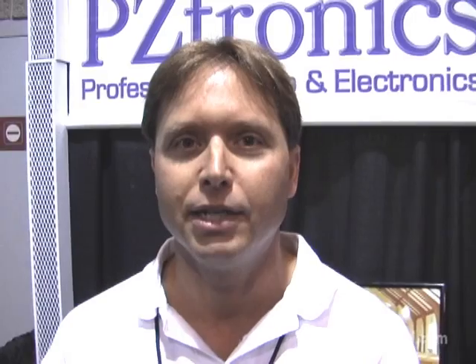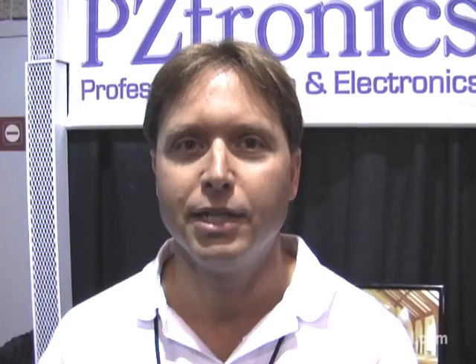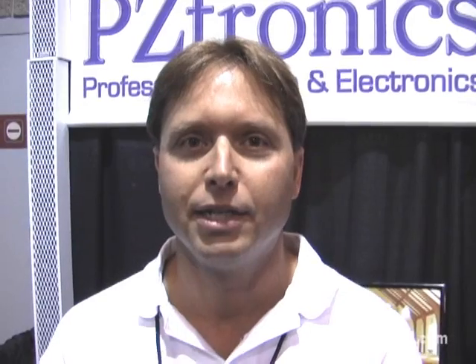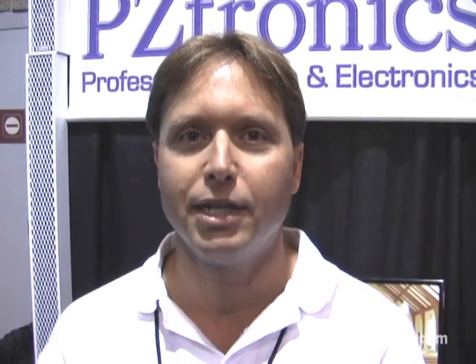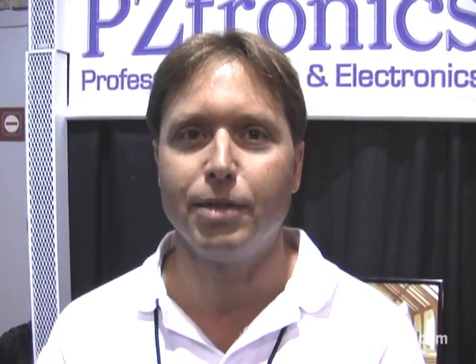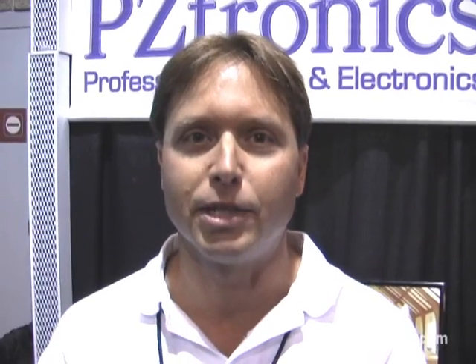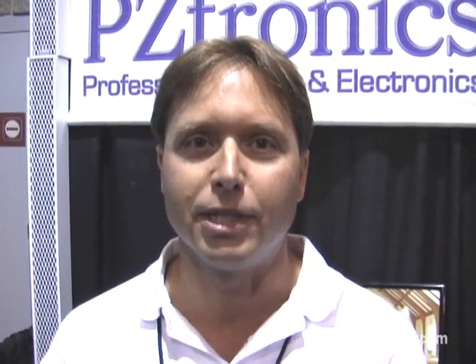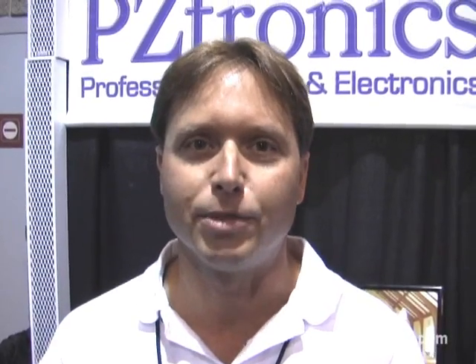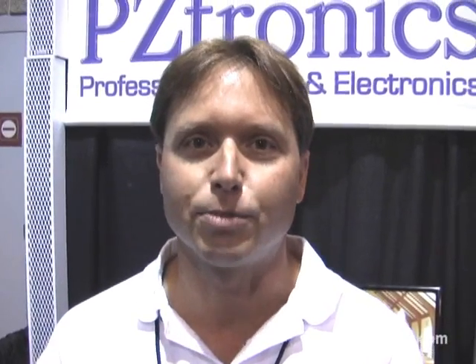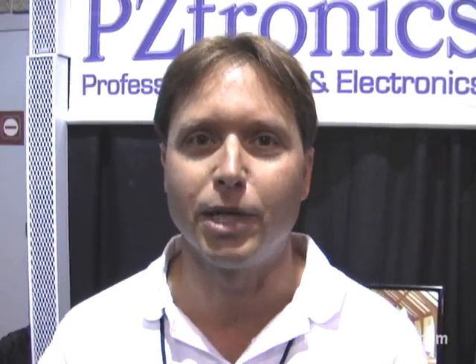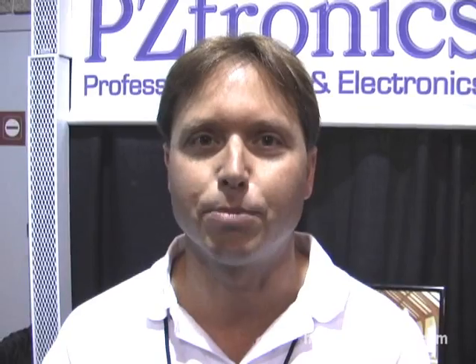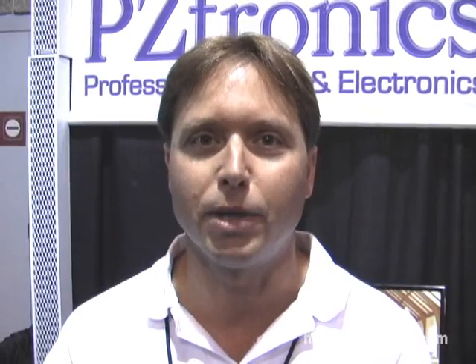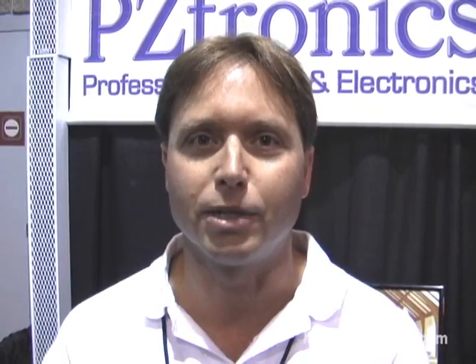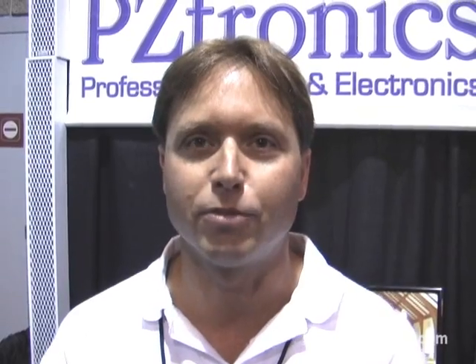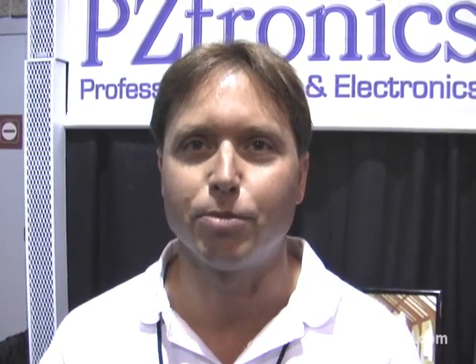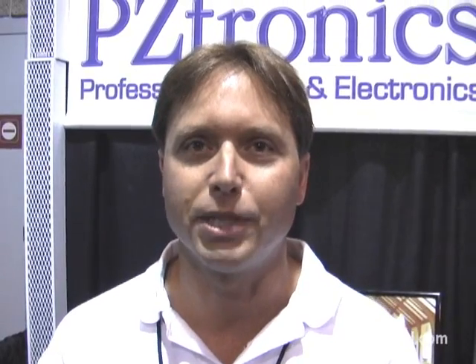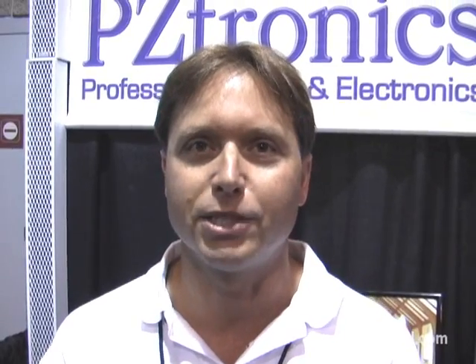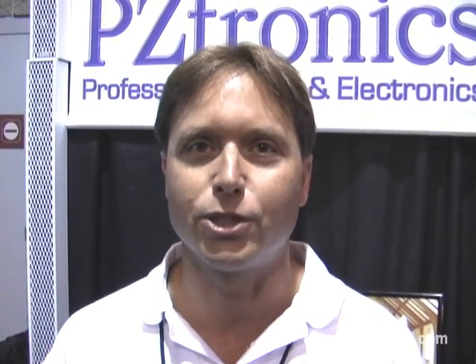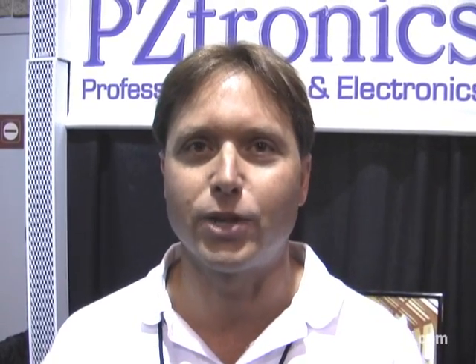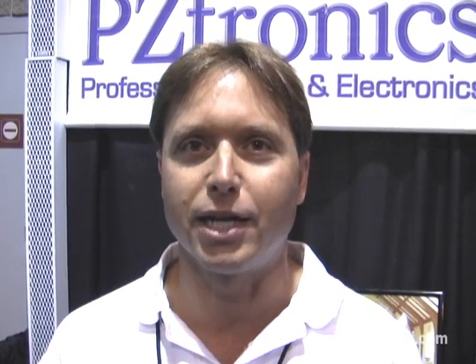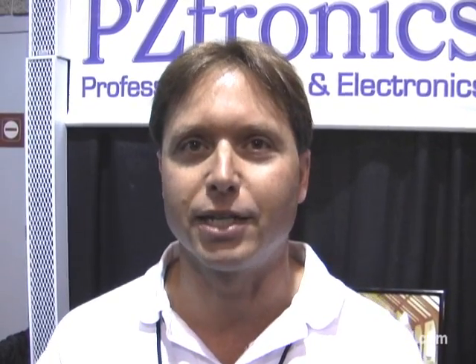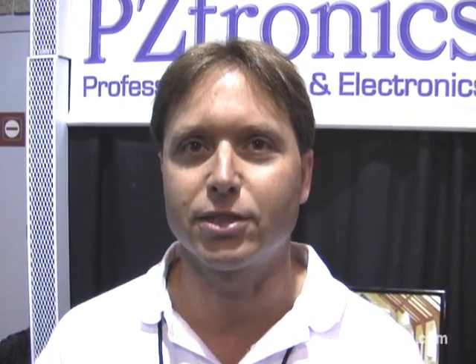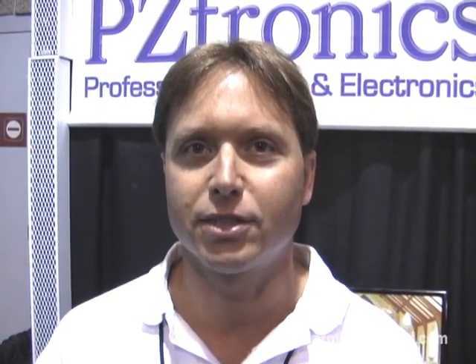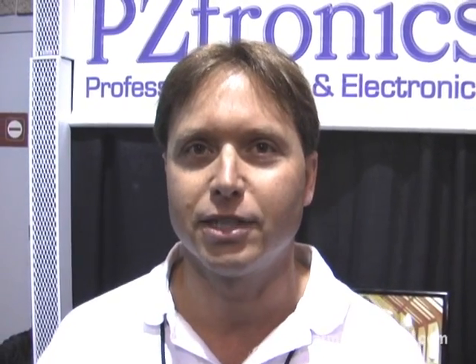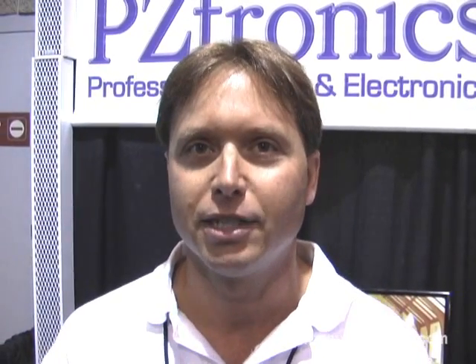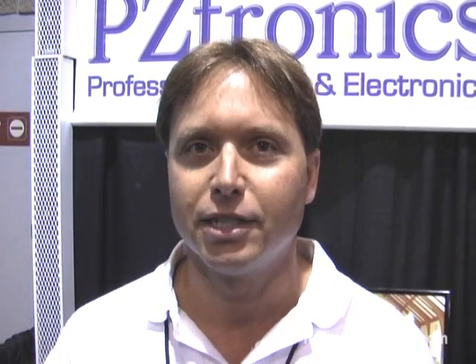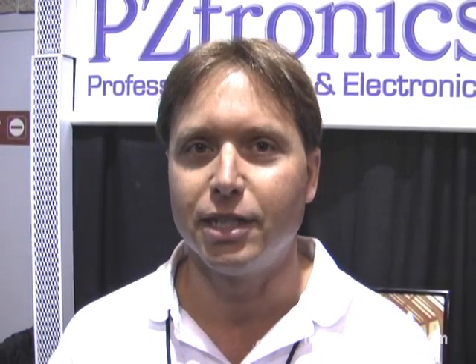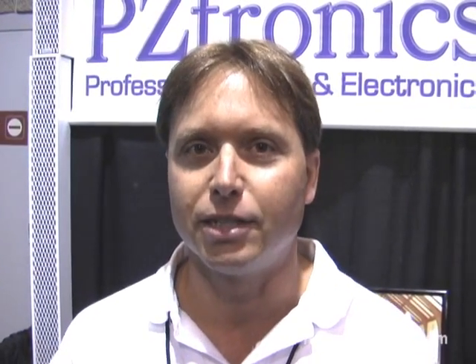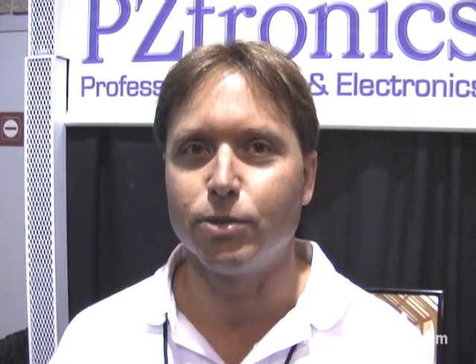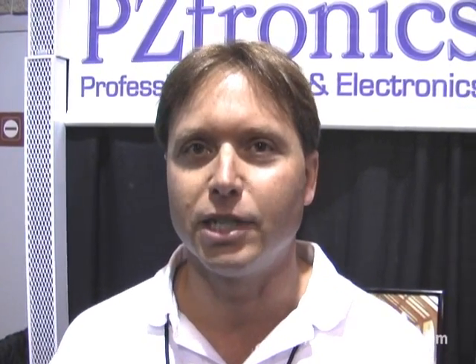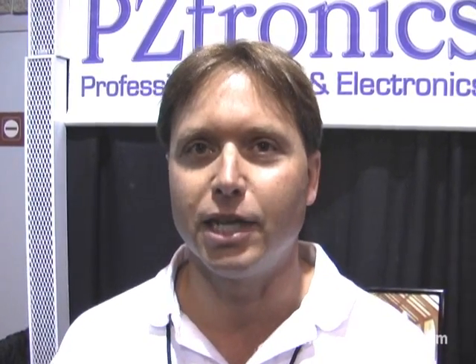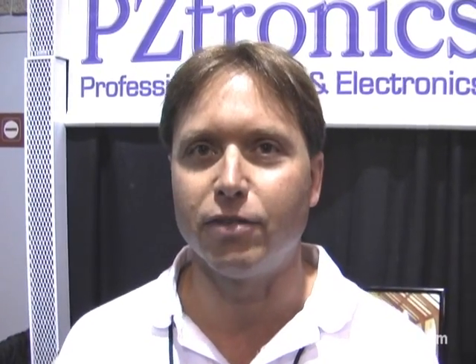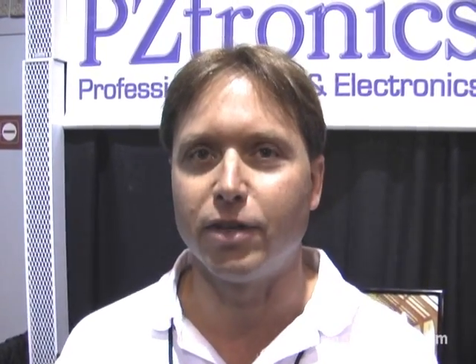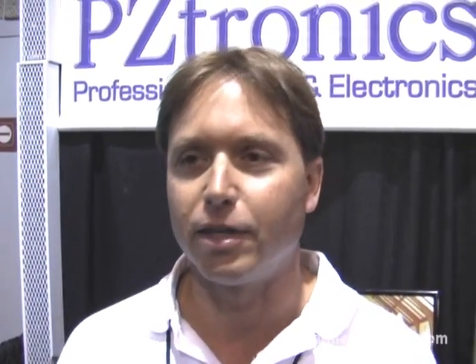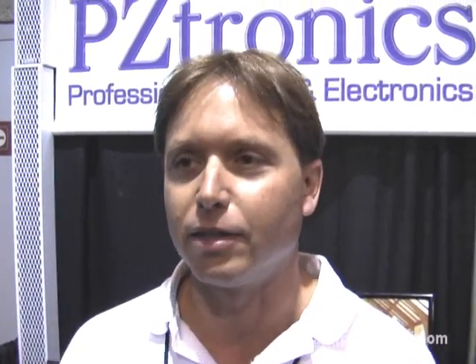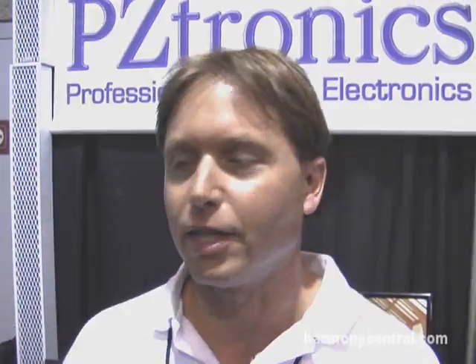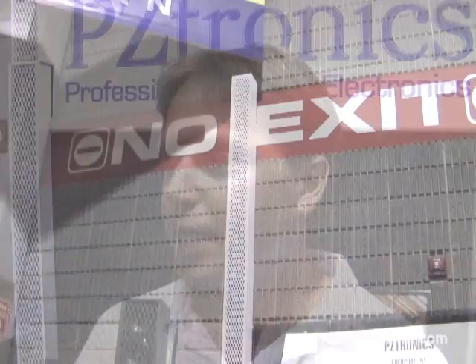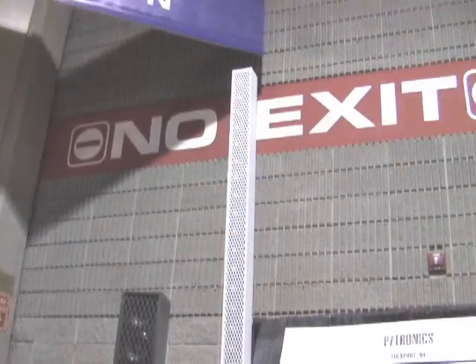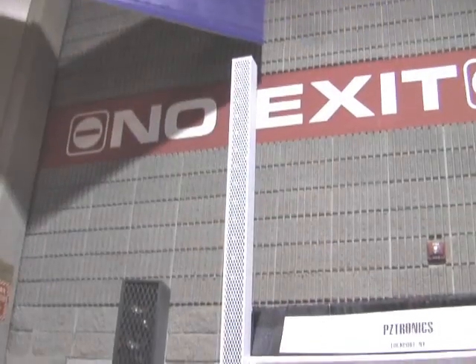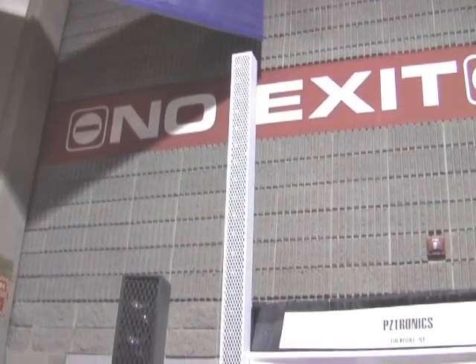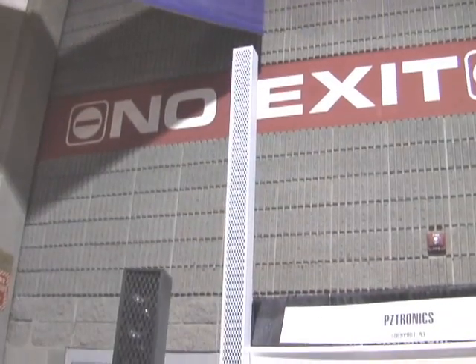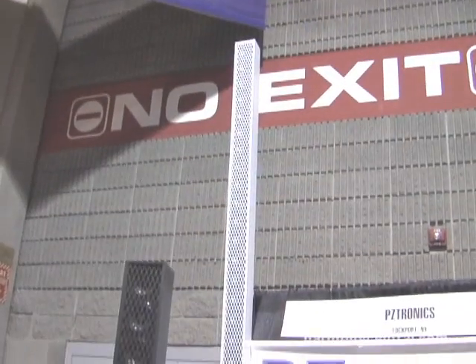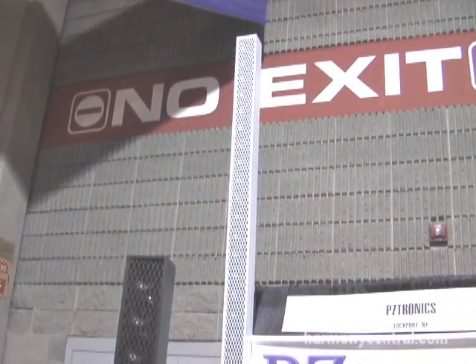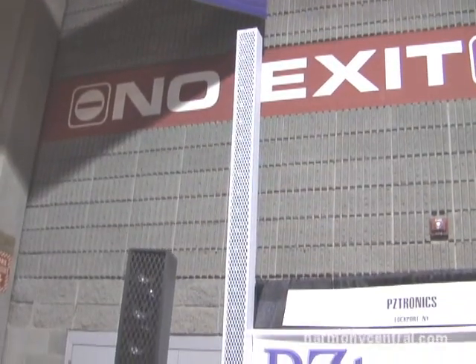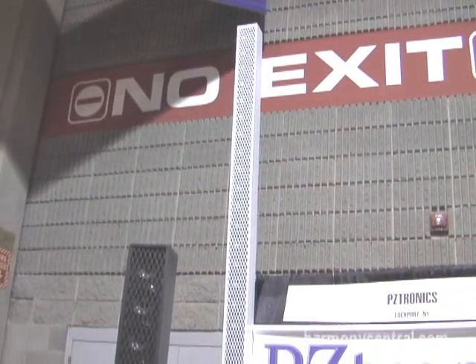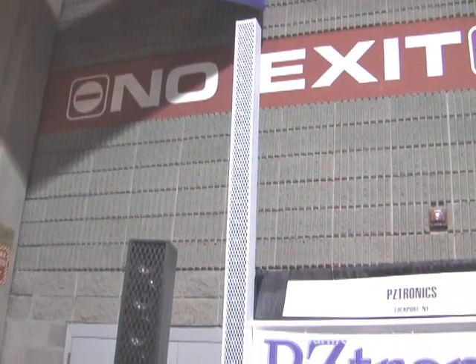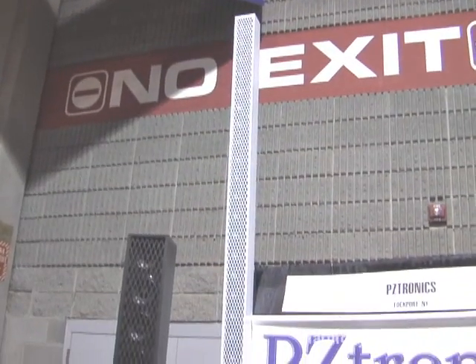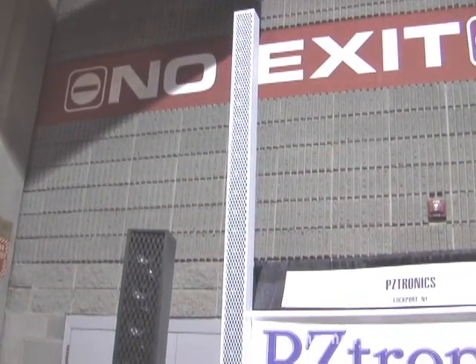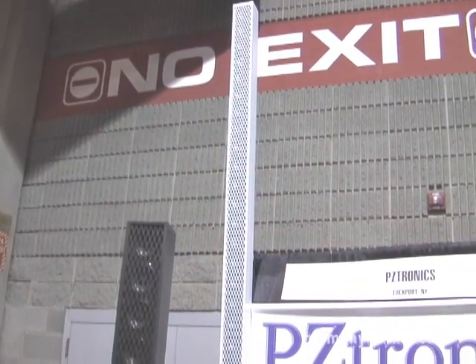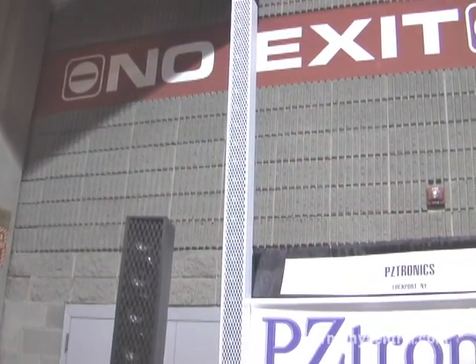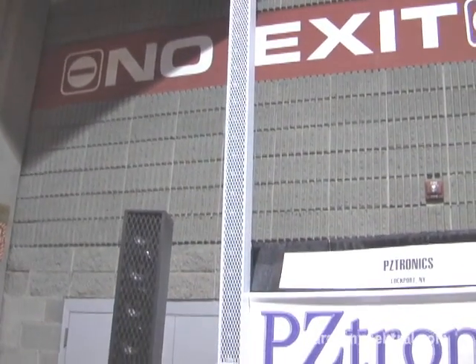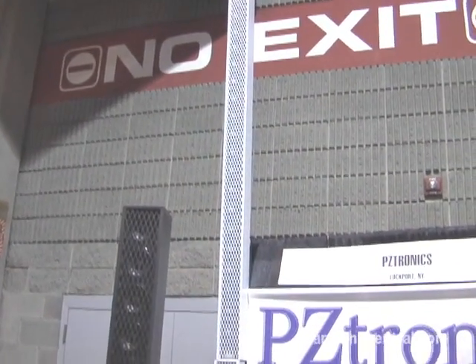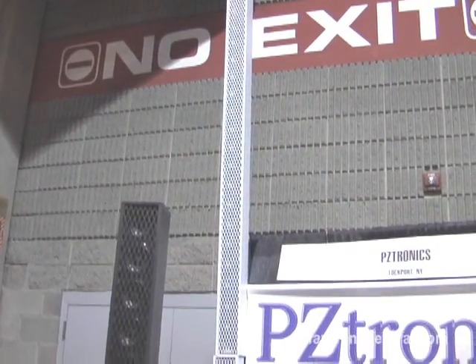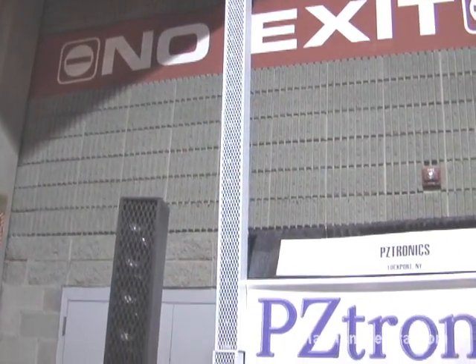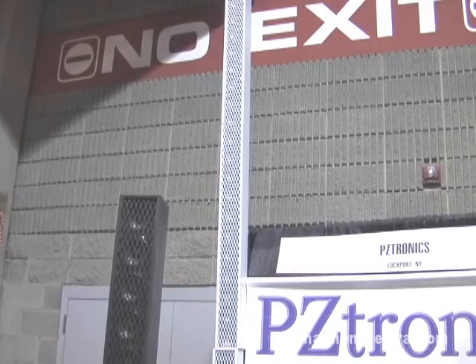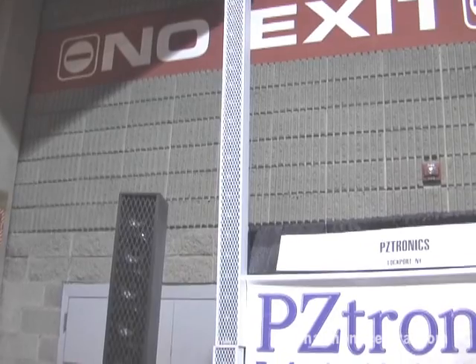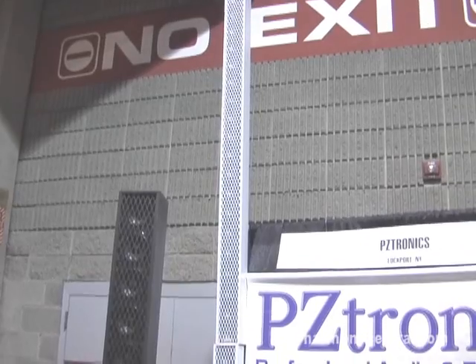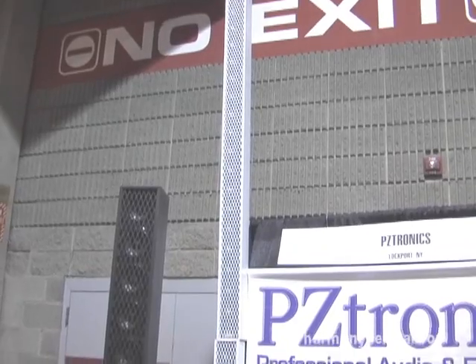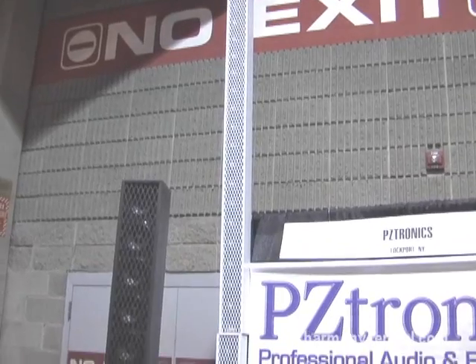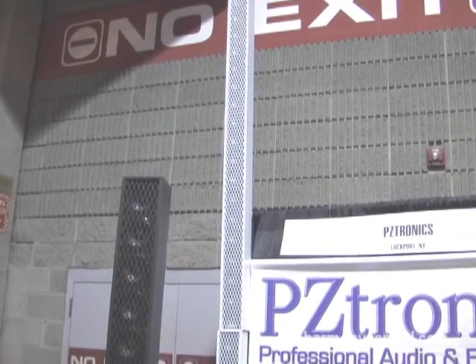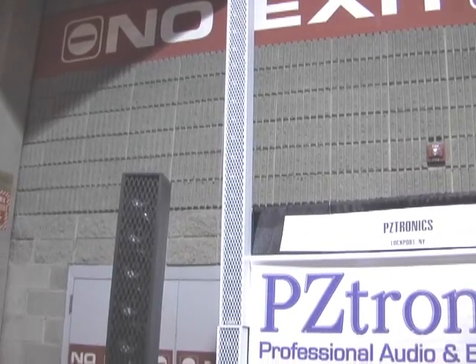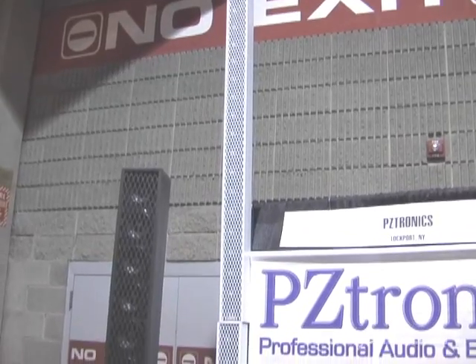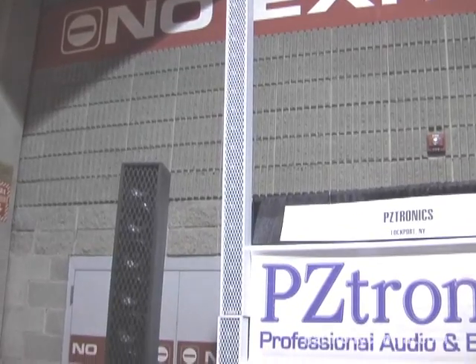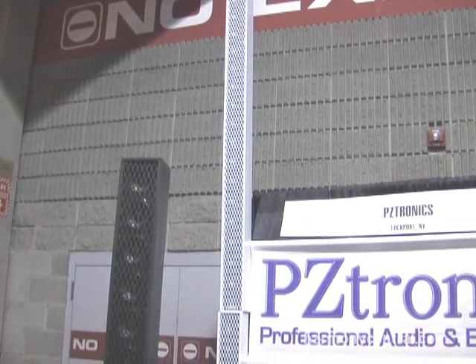Hi, my name is Mike Putnam from PZtronics and we have a line array speaker that's self-powered at 1000 watts.